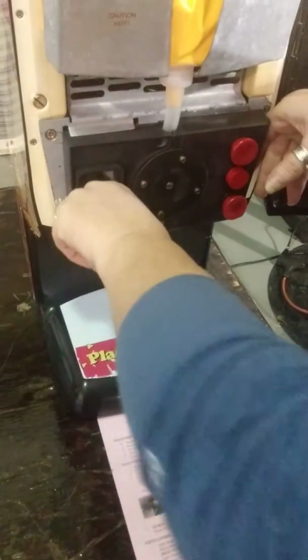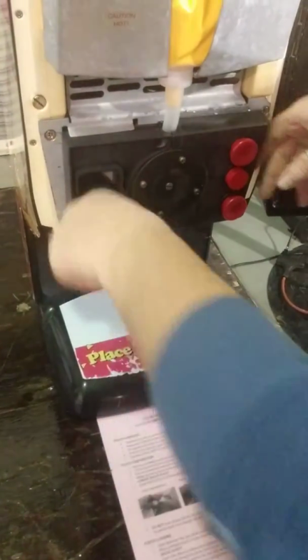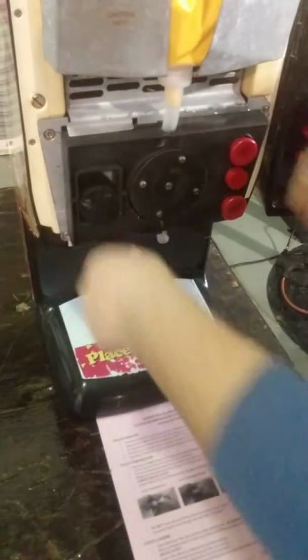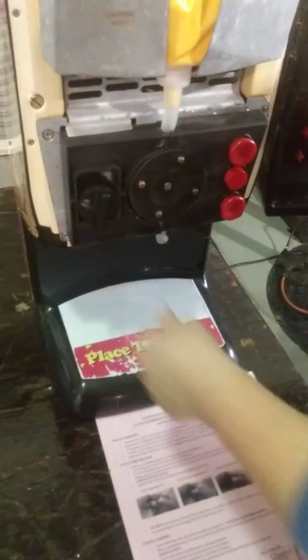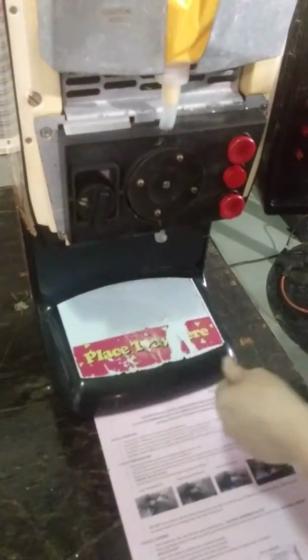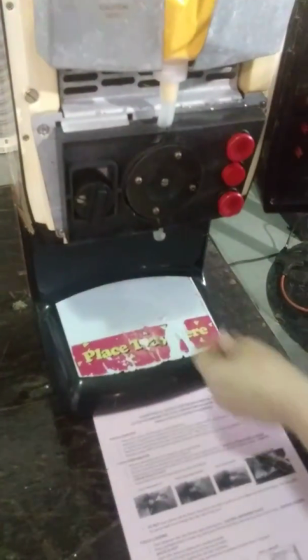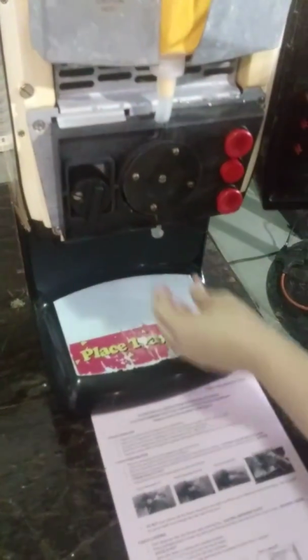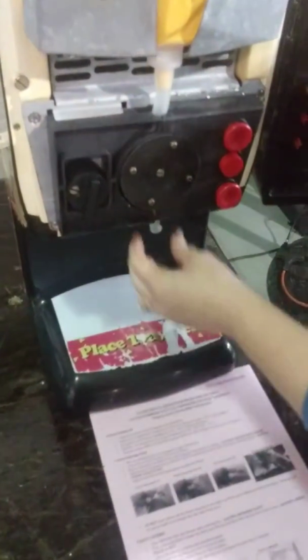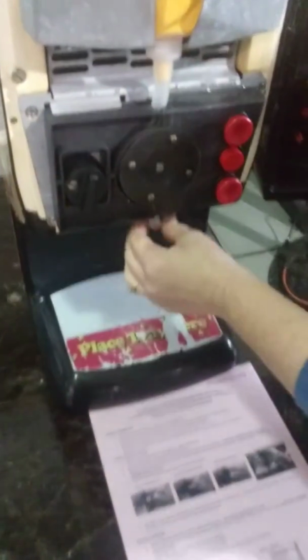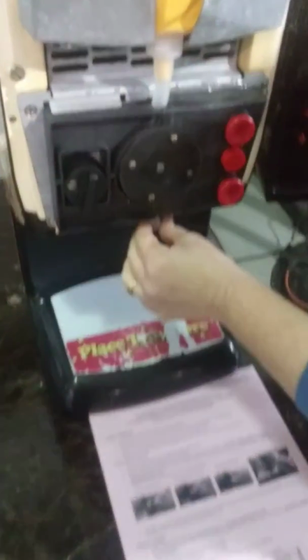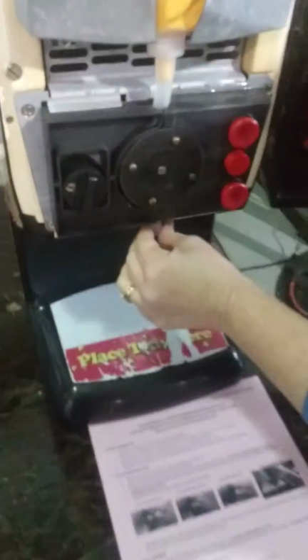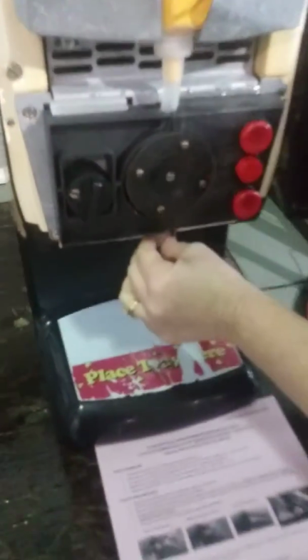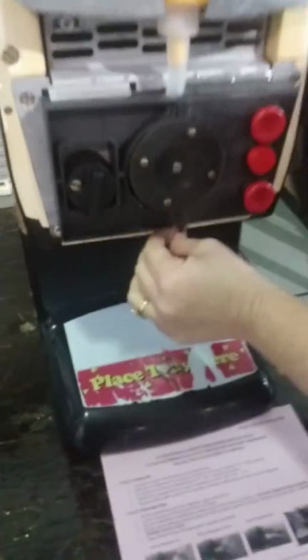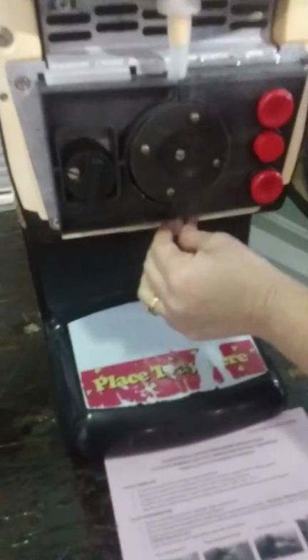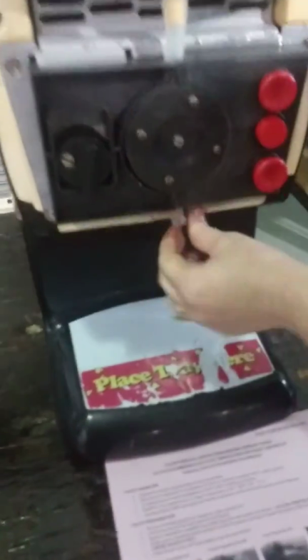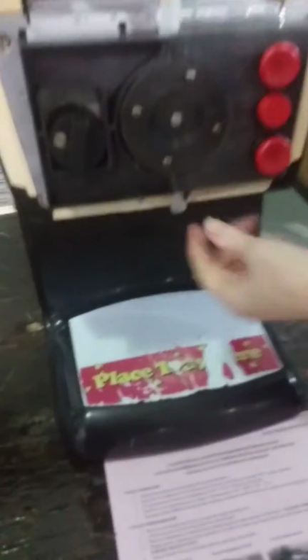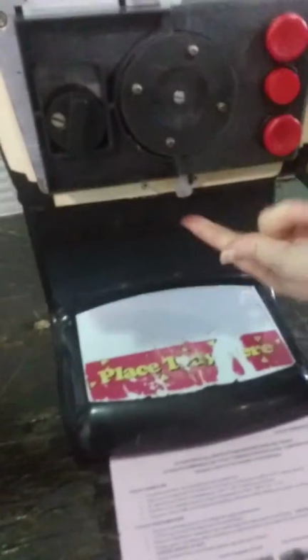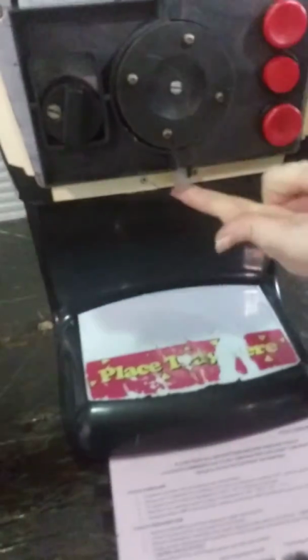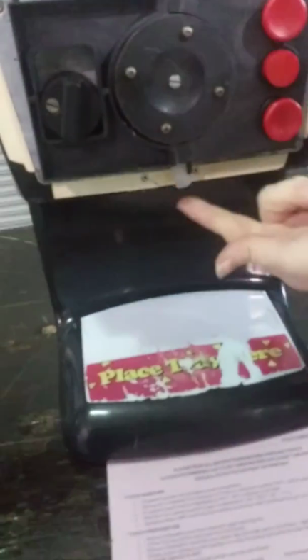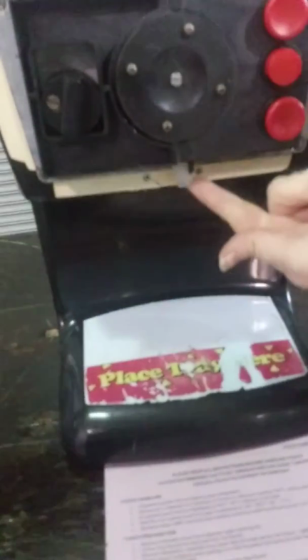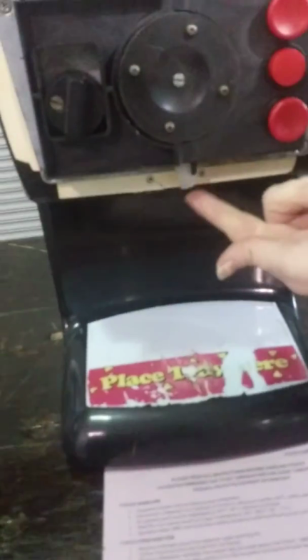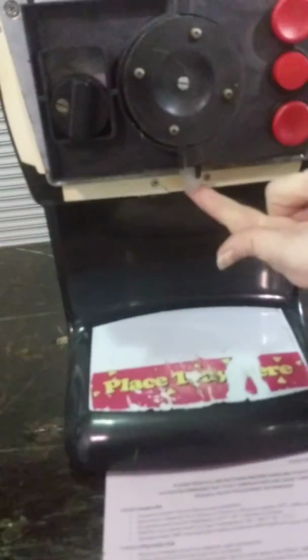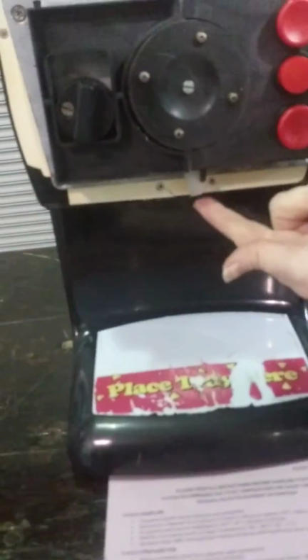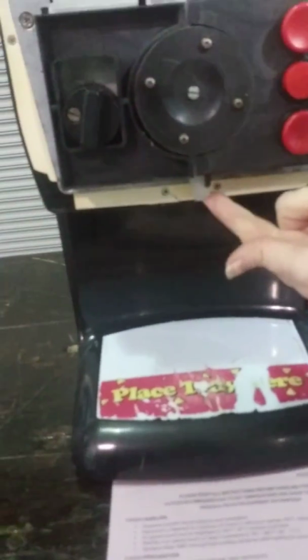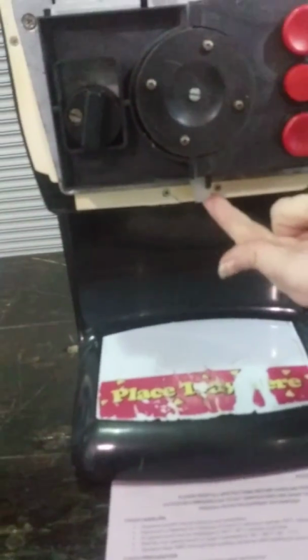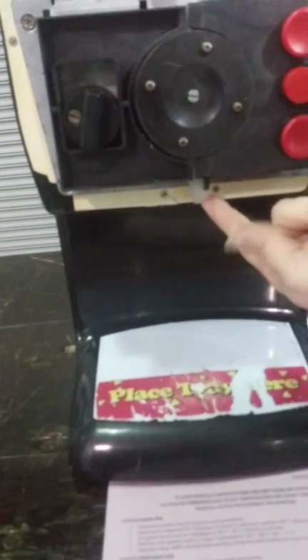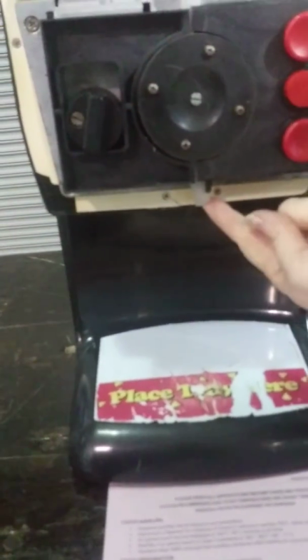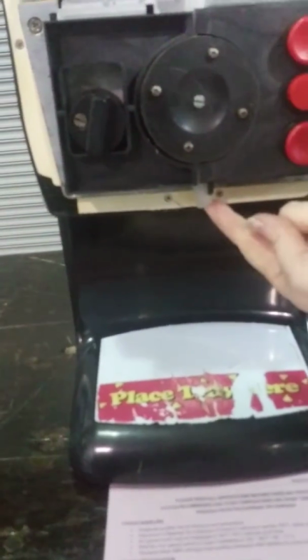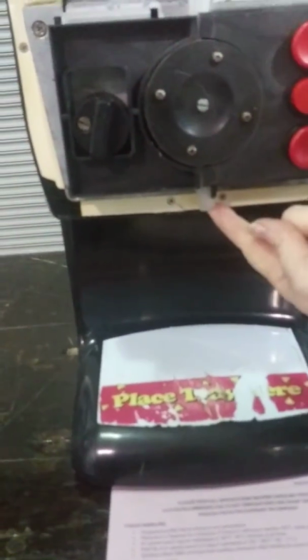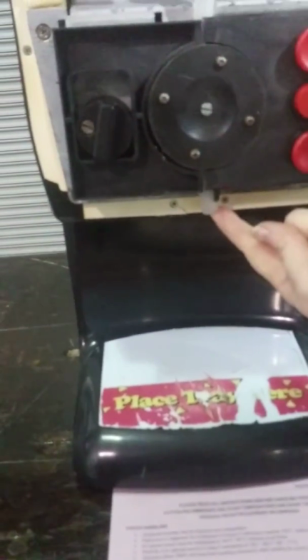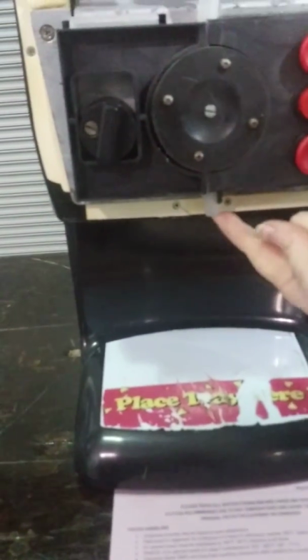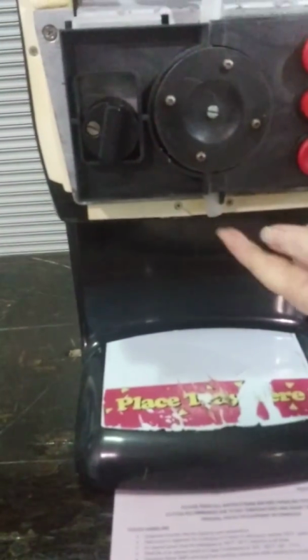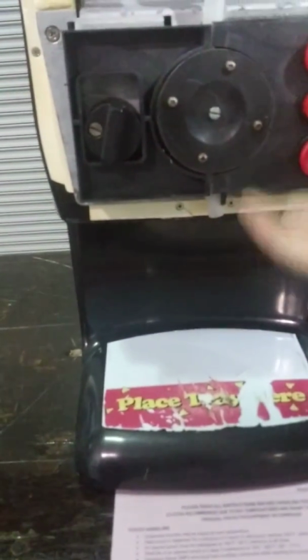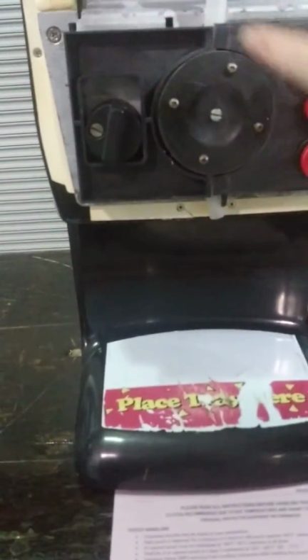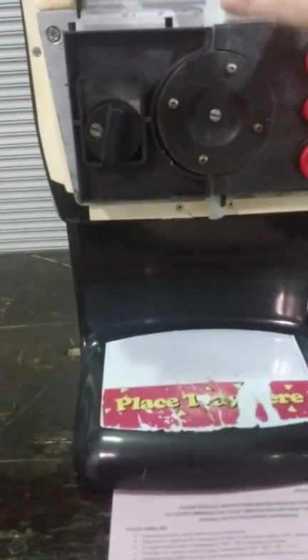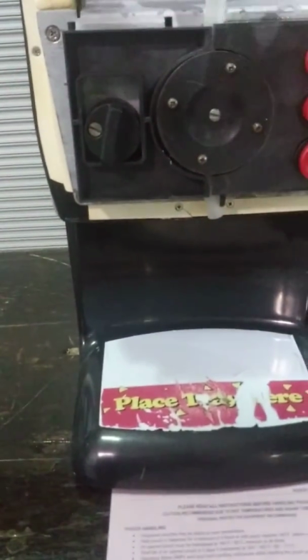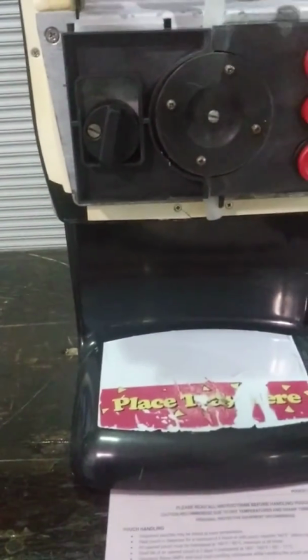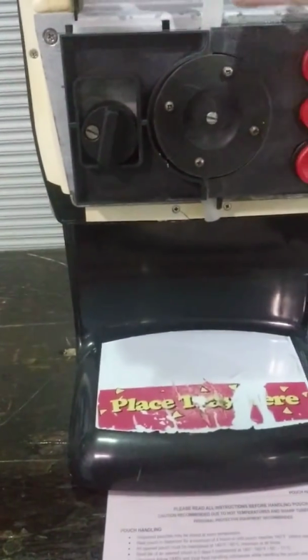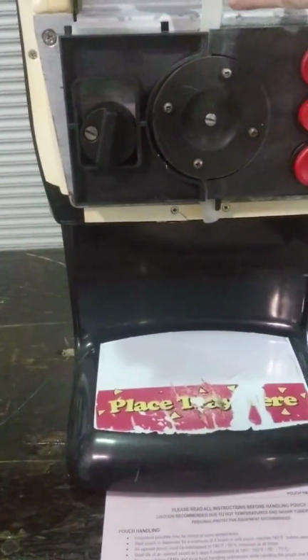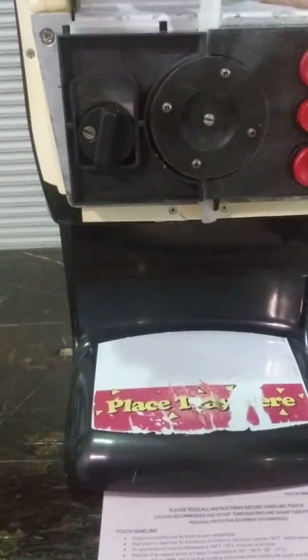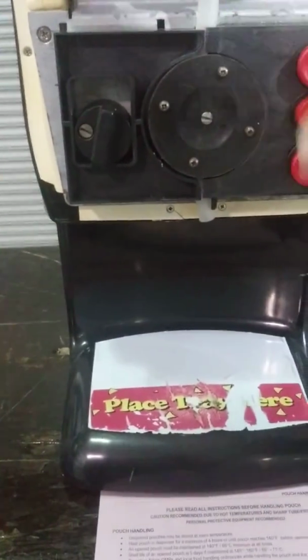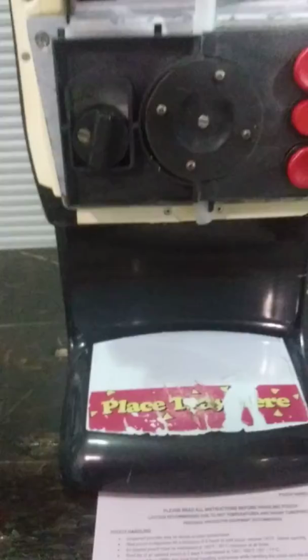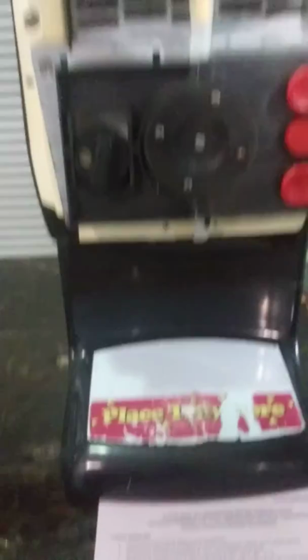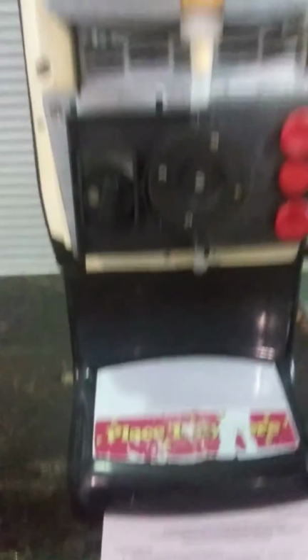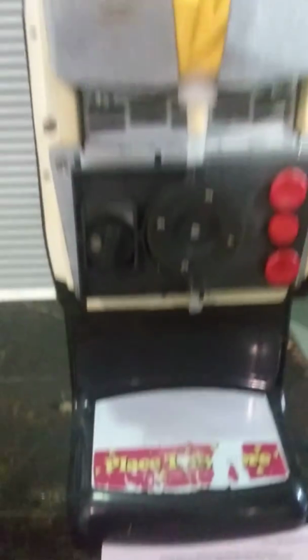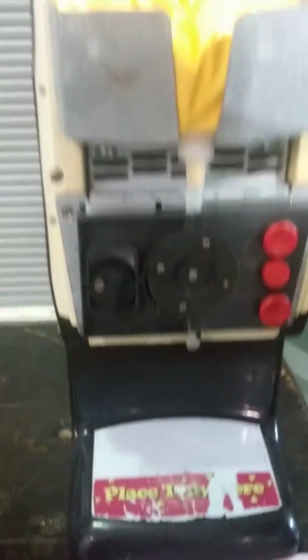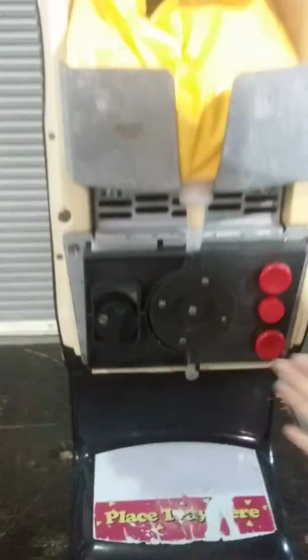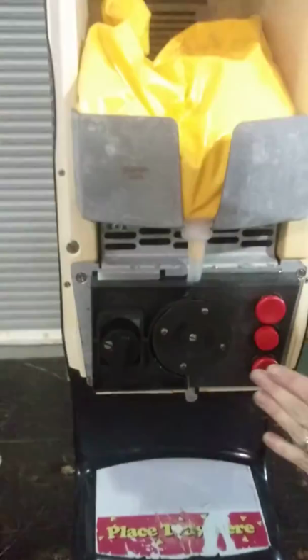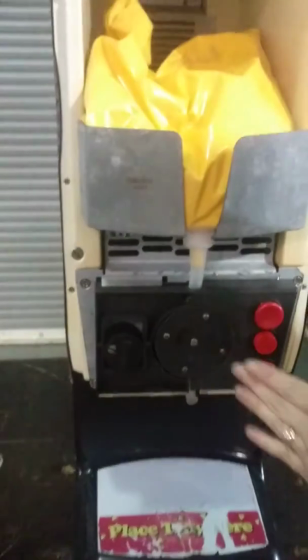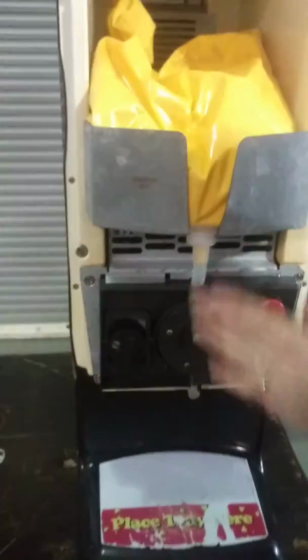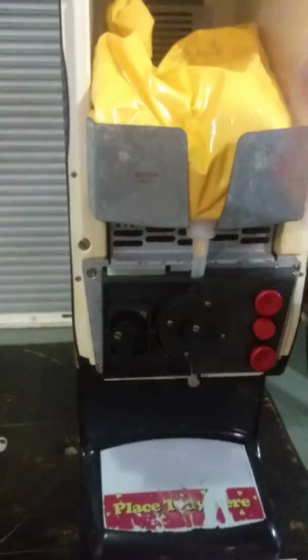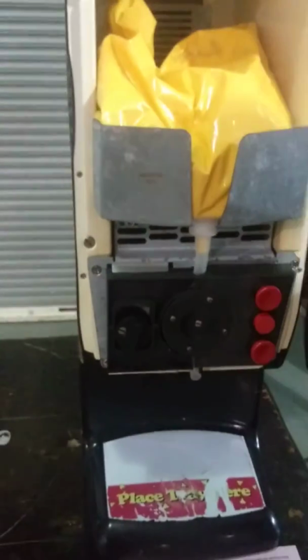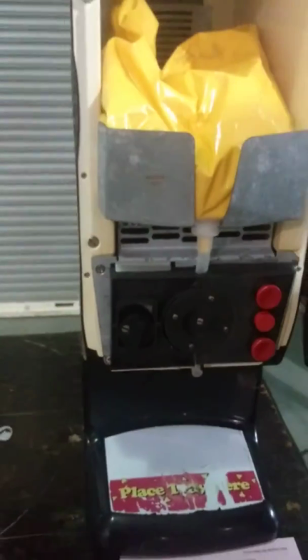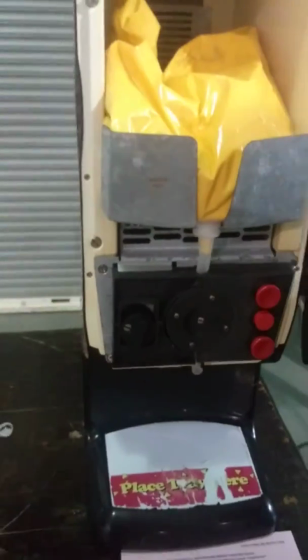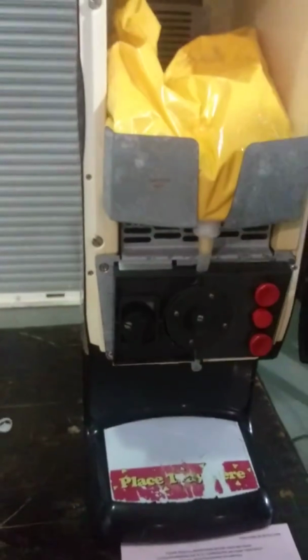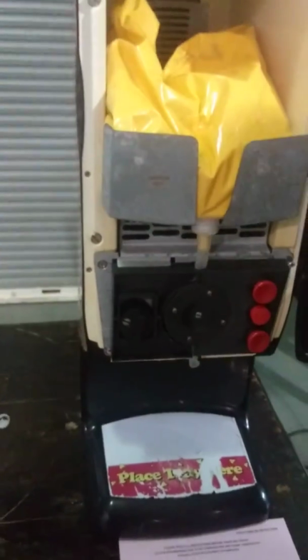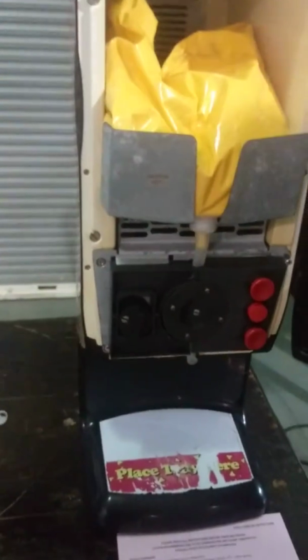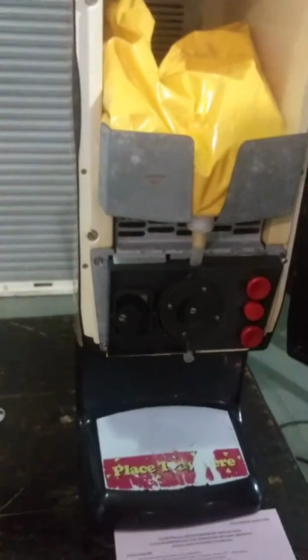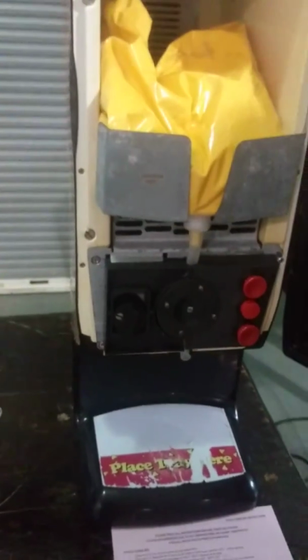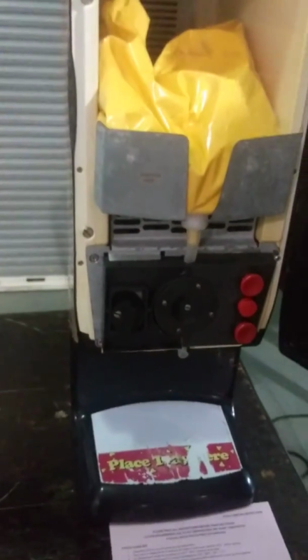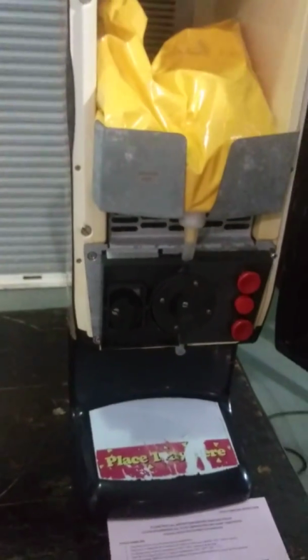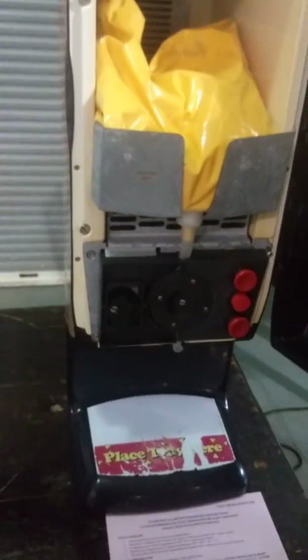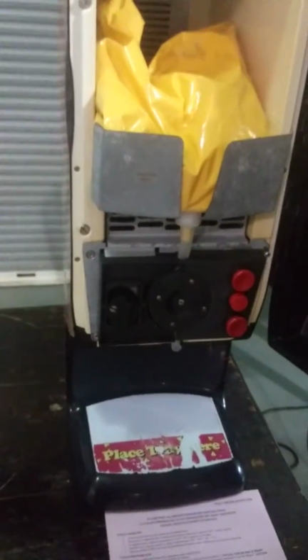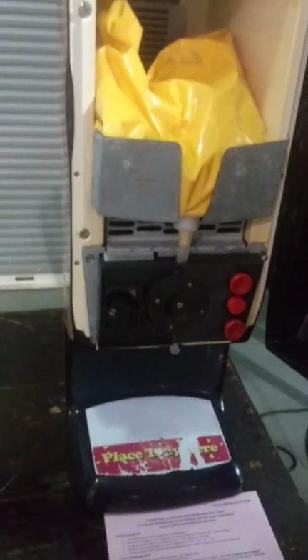It'll snap in place. You'll have a little nub down here, and then when you hit the button, the cheese will dispense.